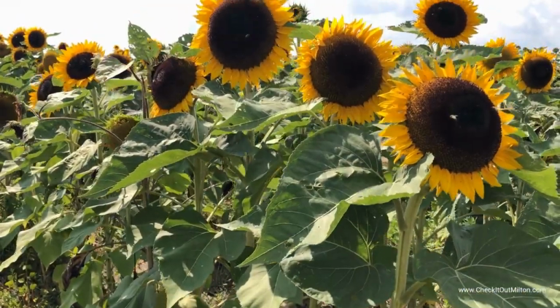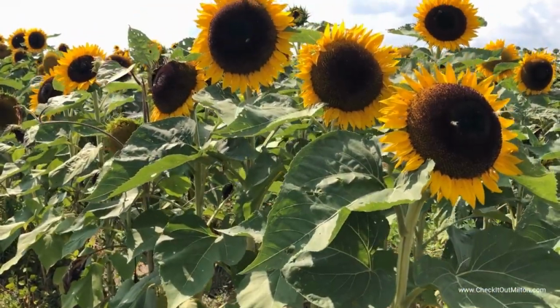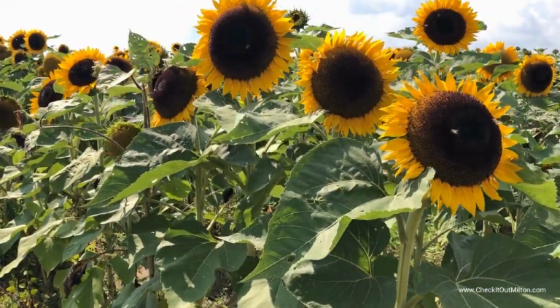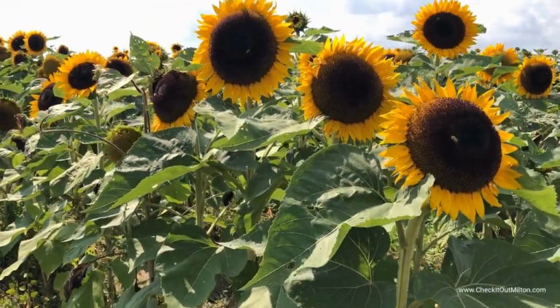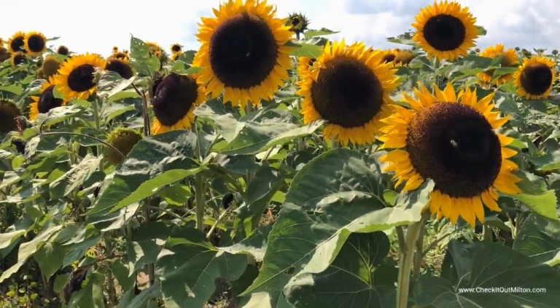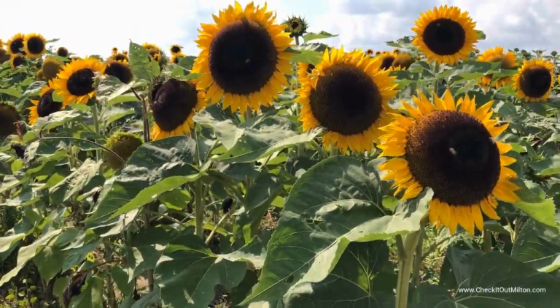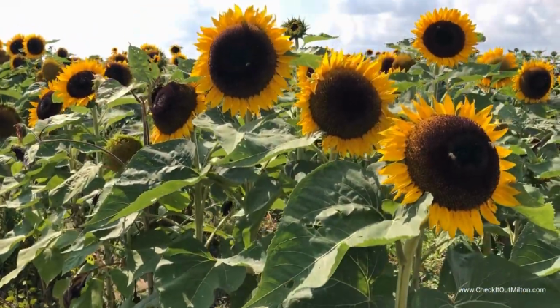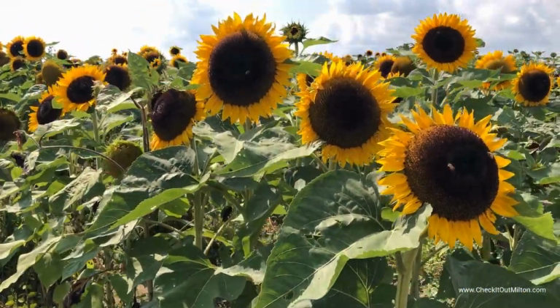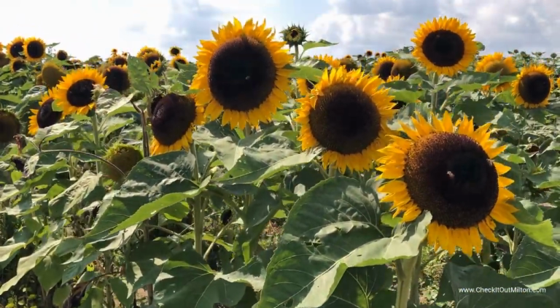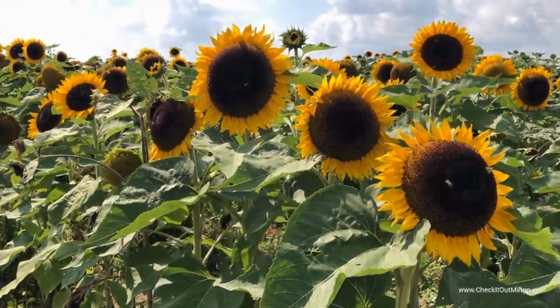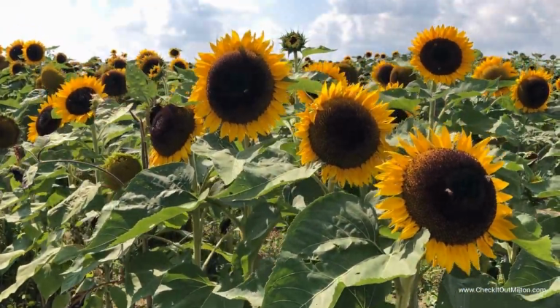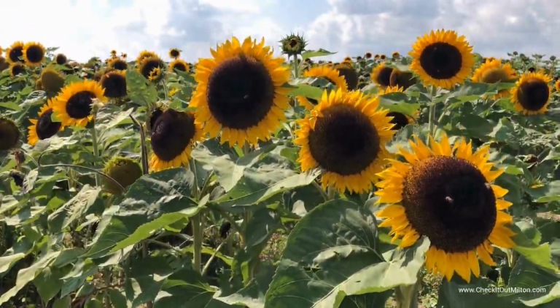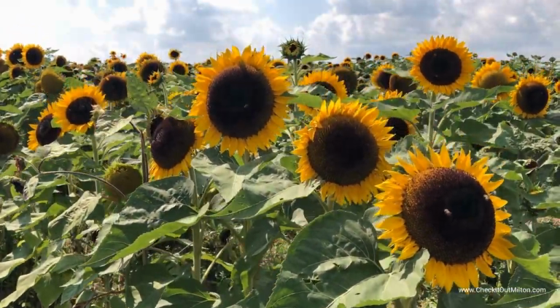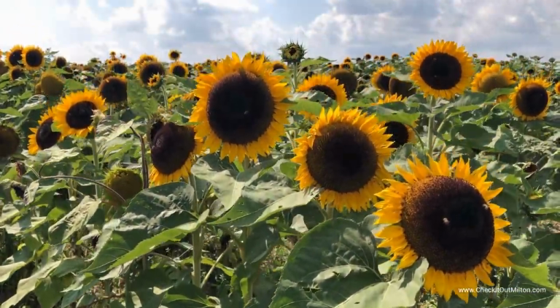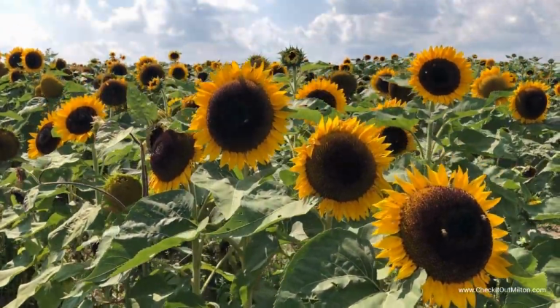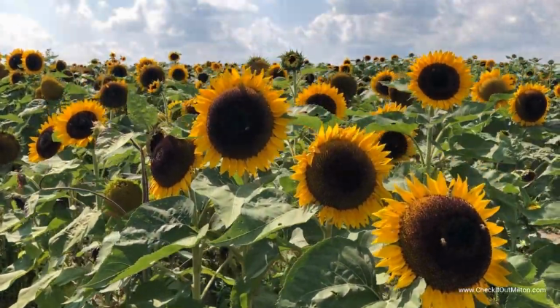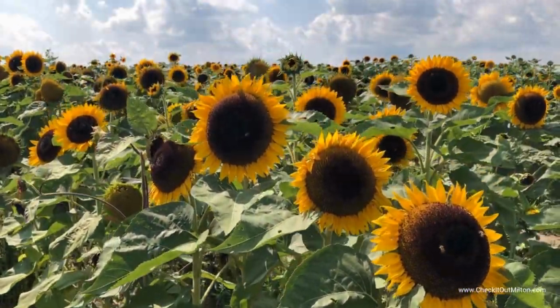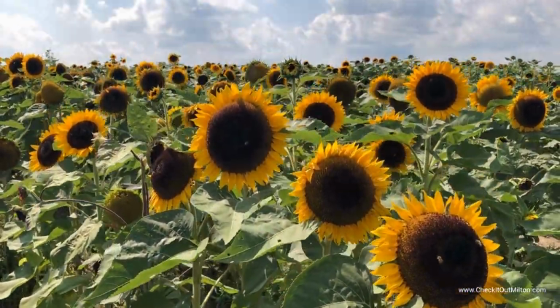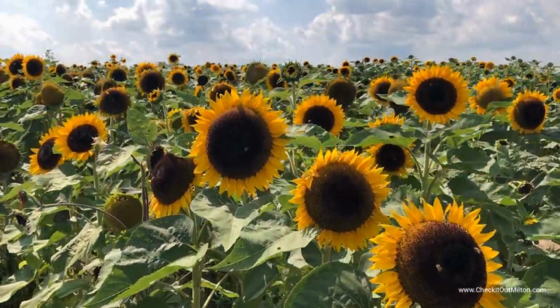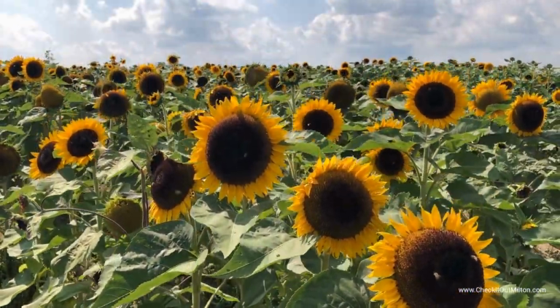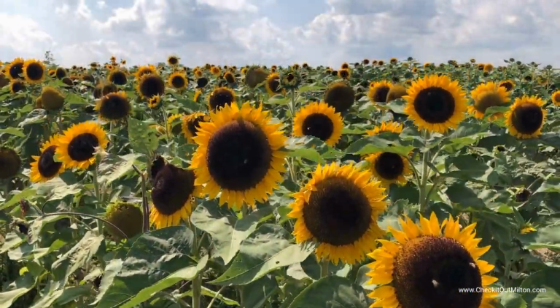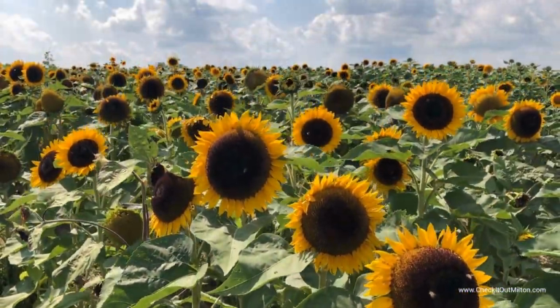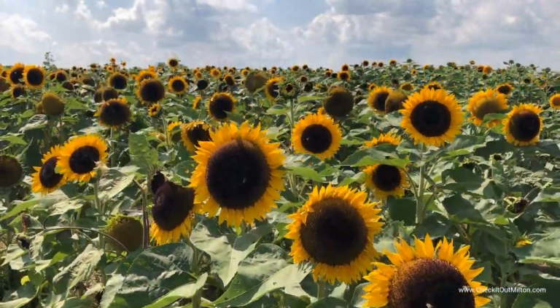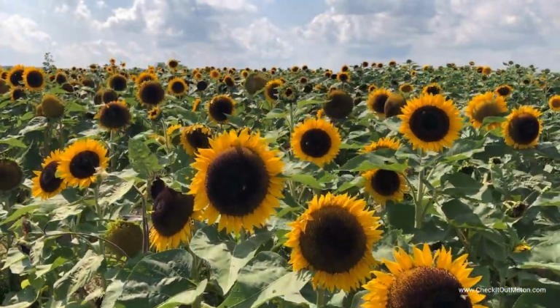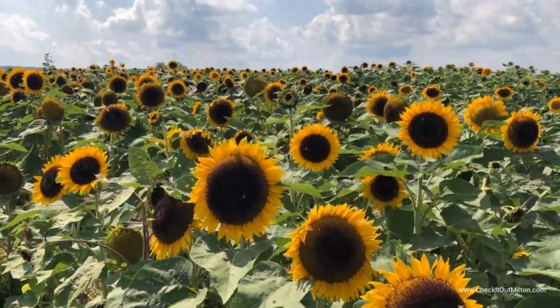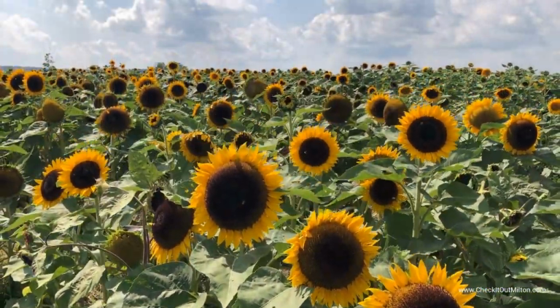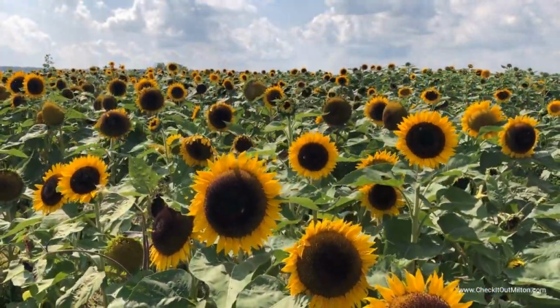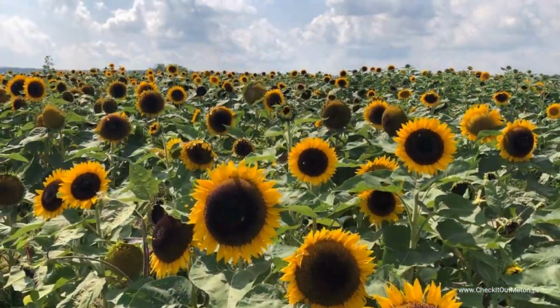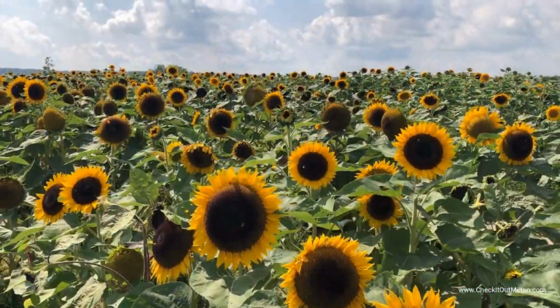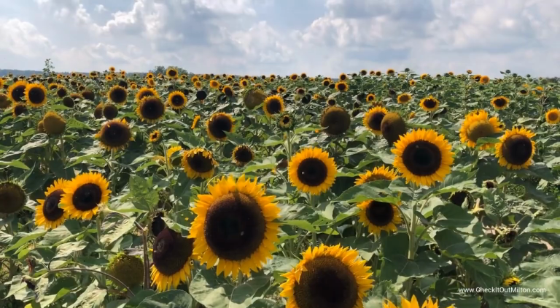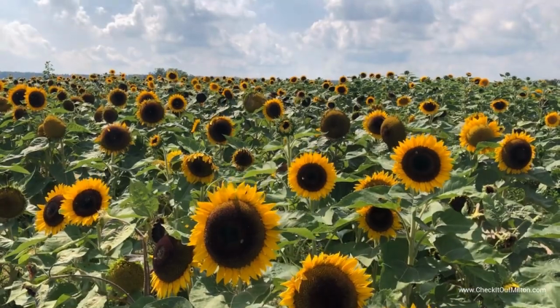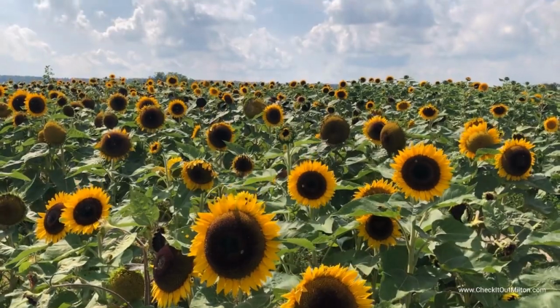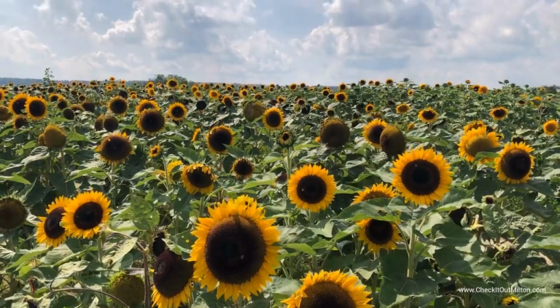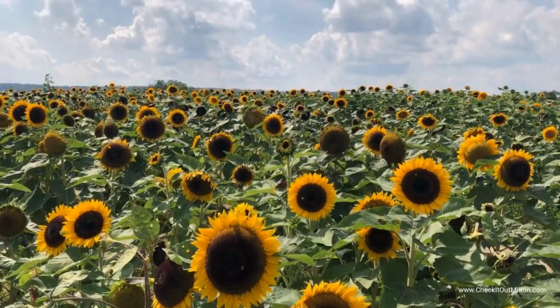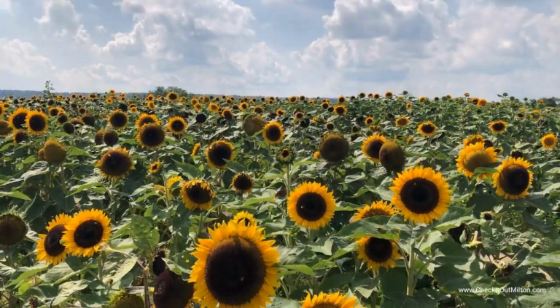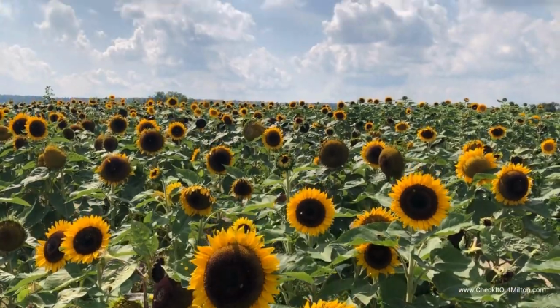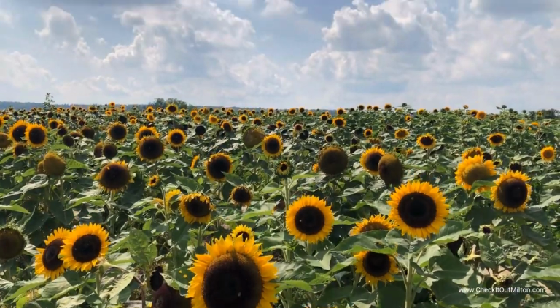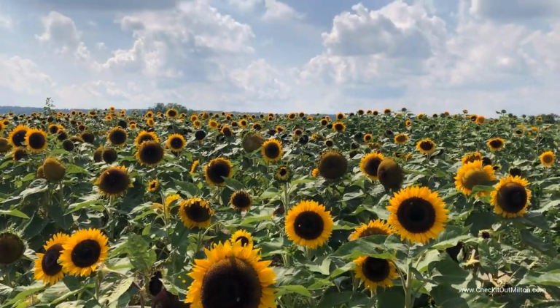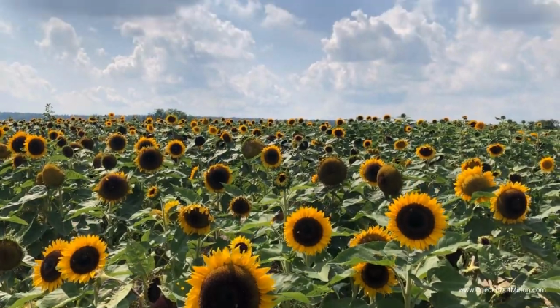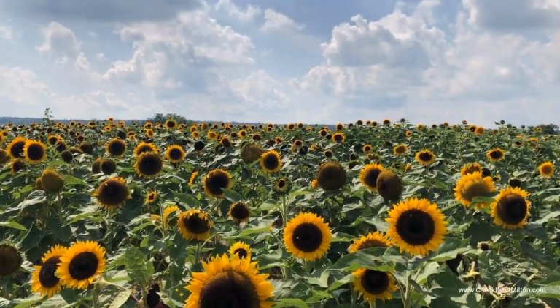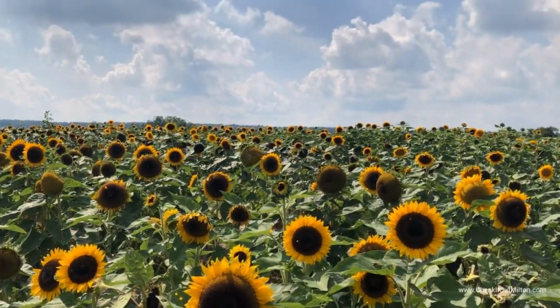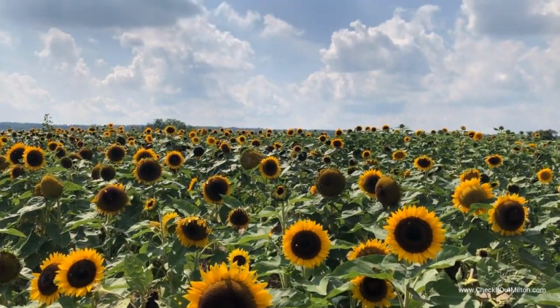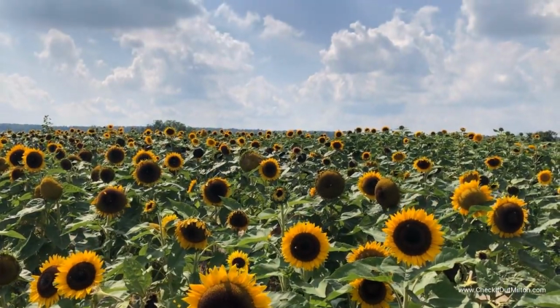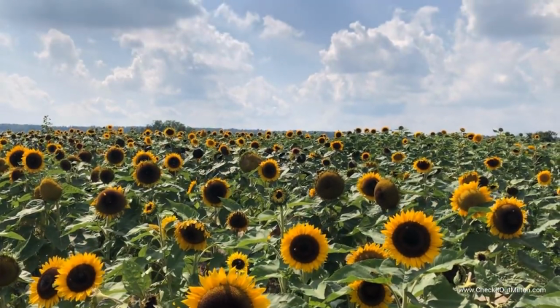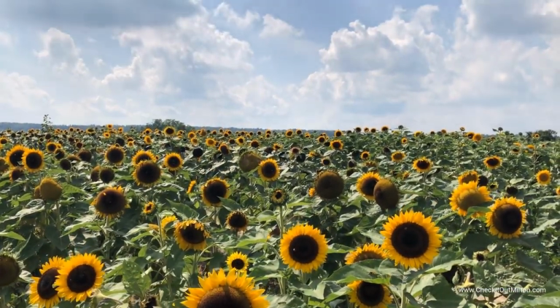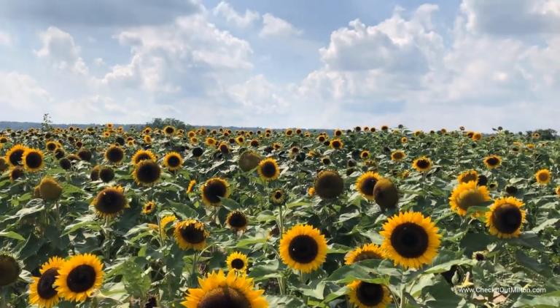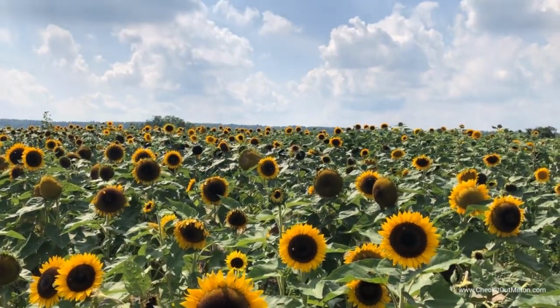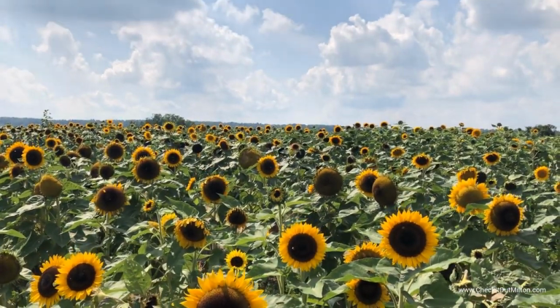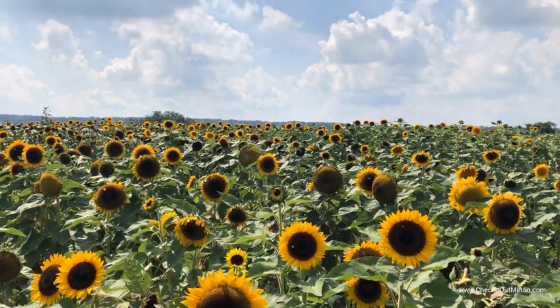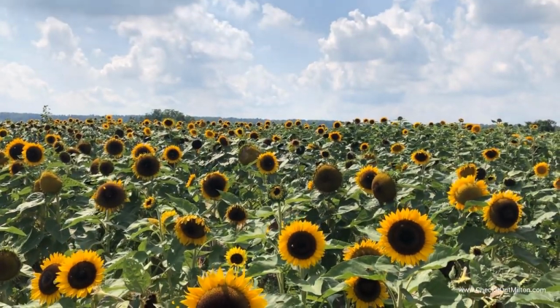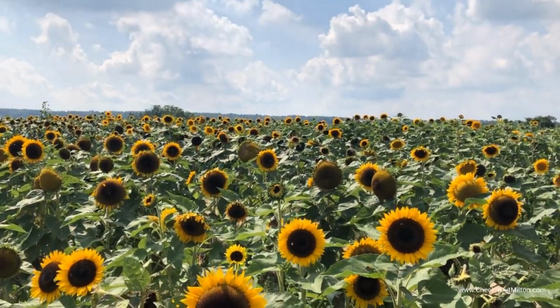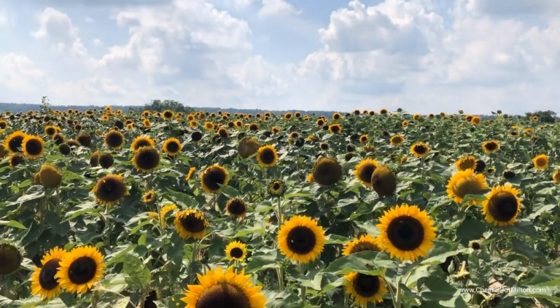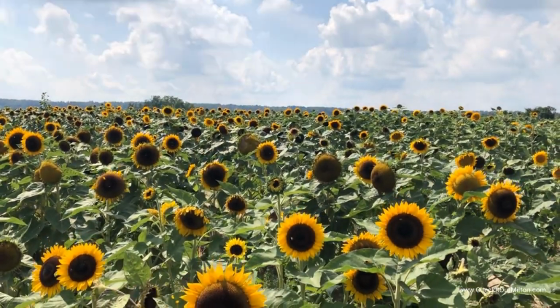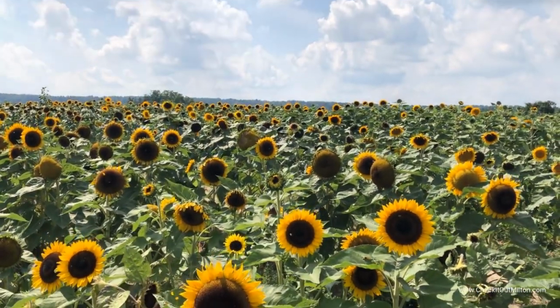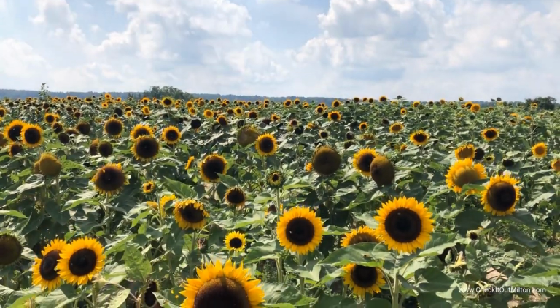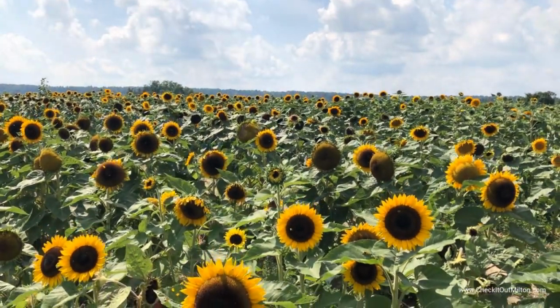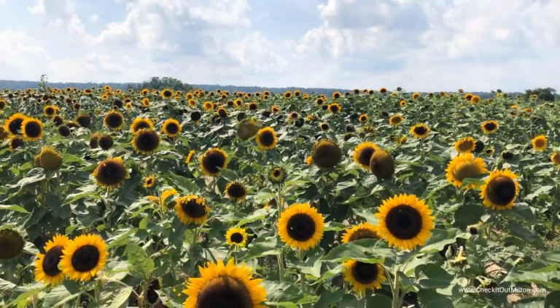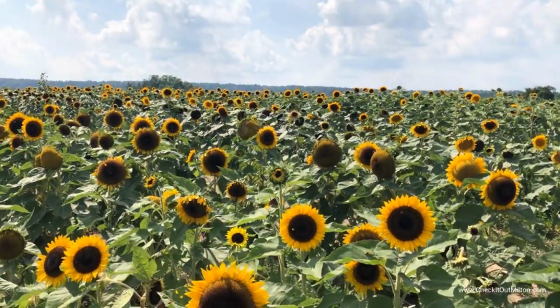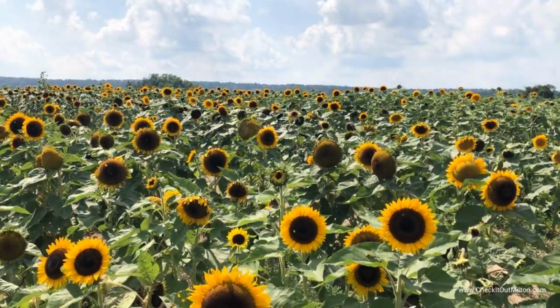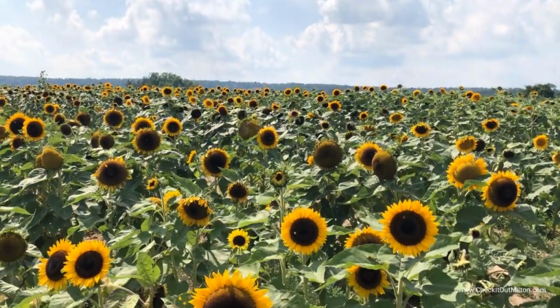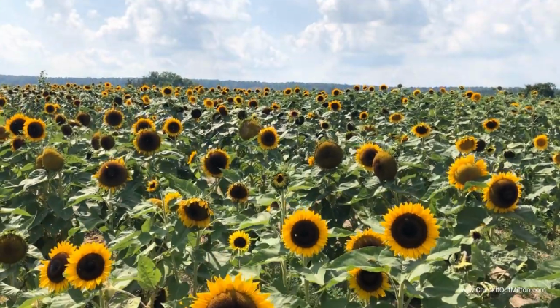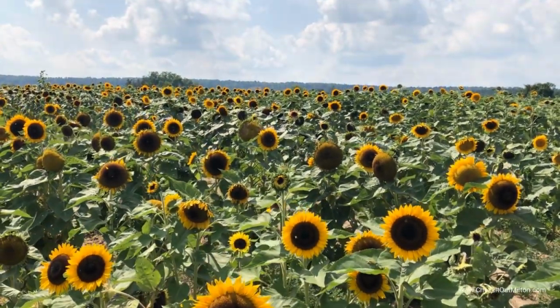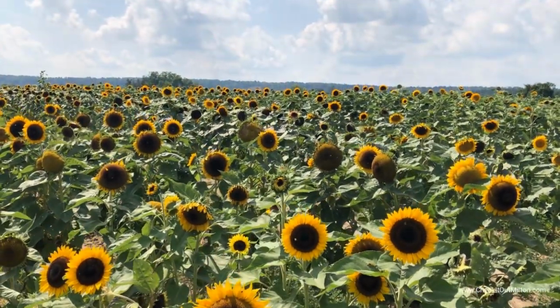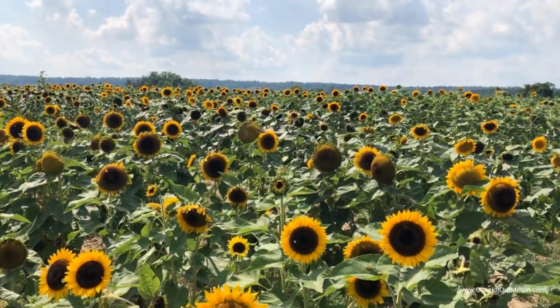The sunflowers are in full bloom right now, so you are able to come and take photos, but they are not picking them yet — I think until September 1st.